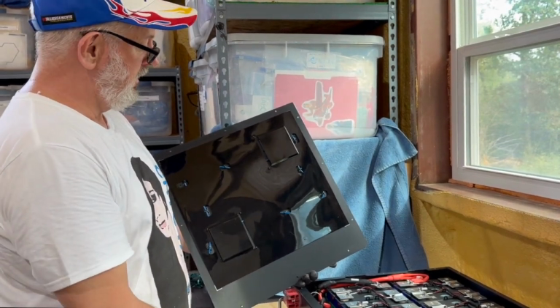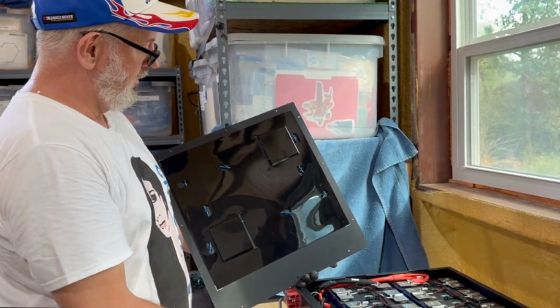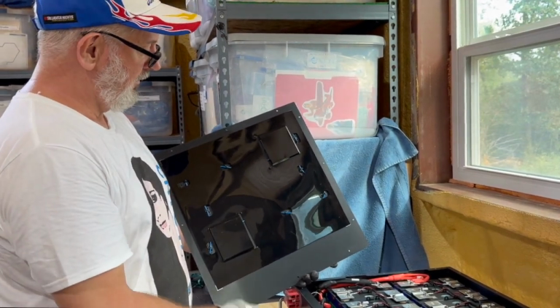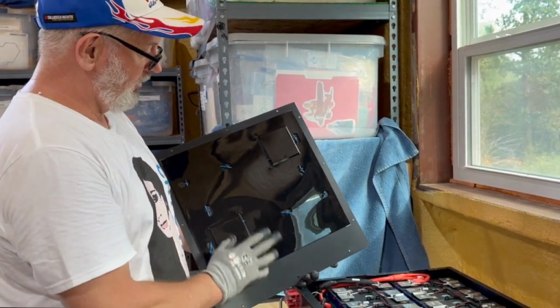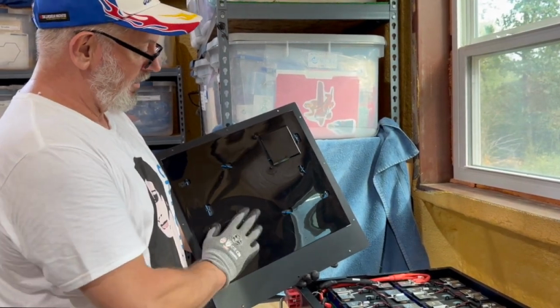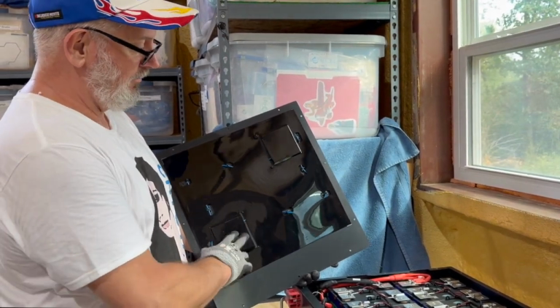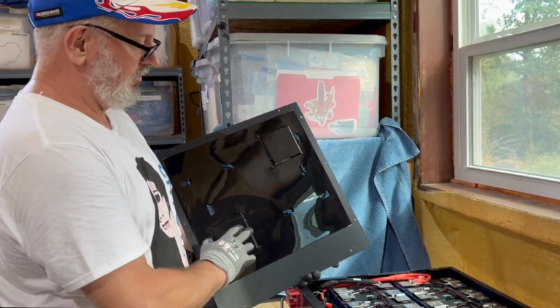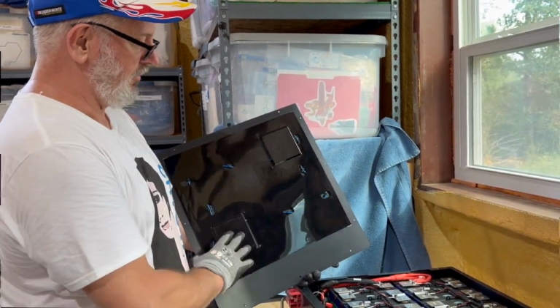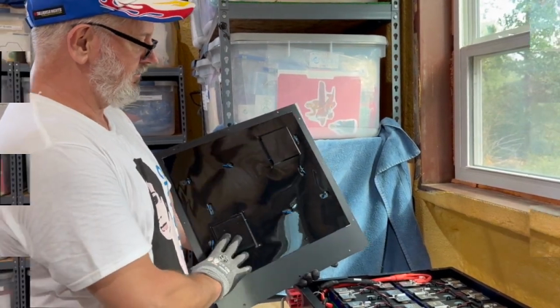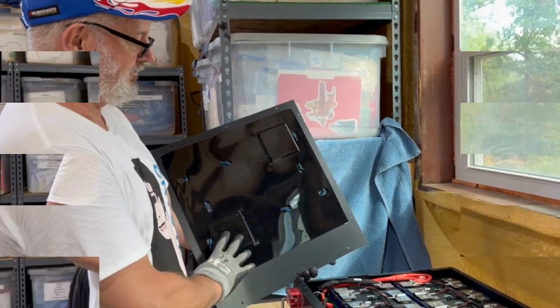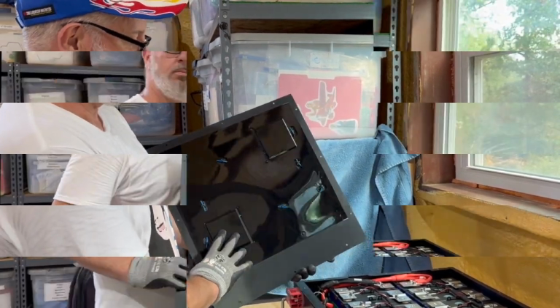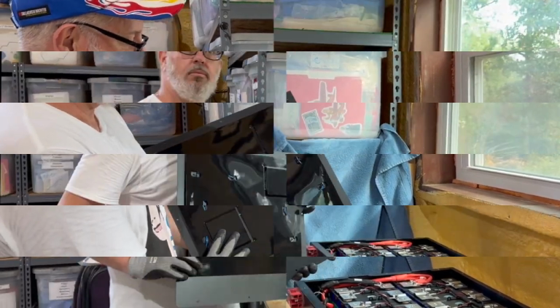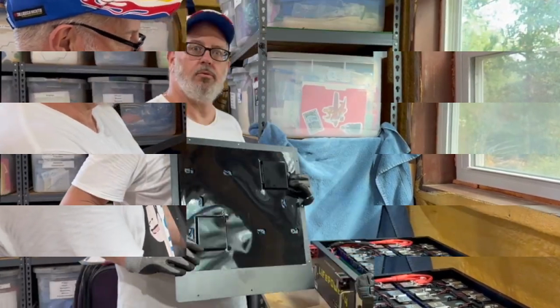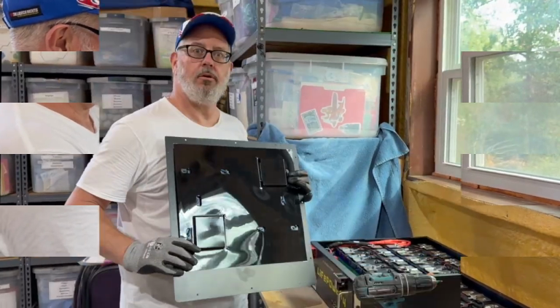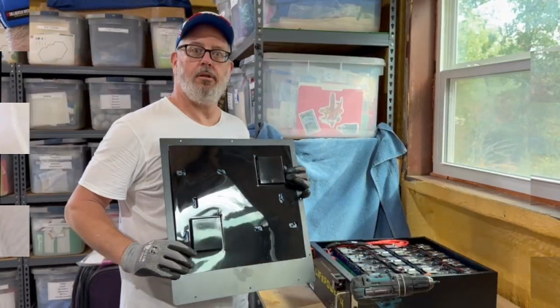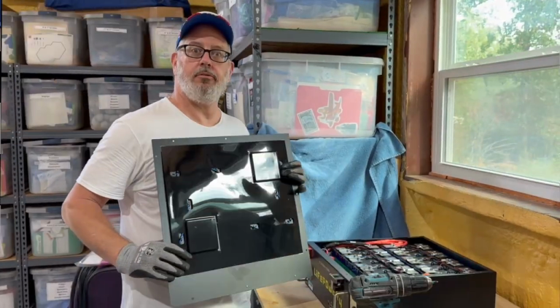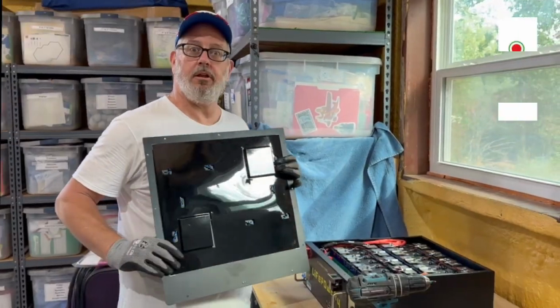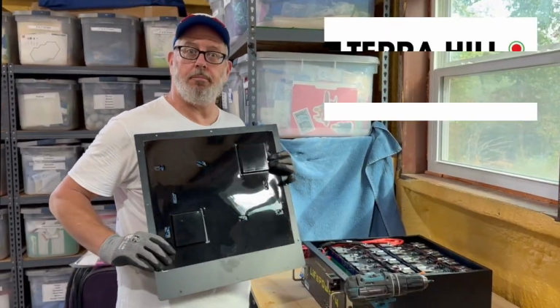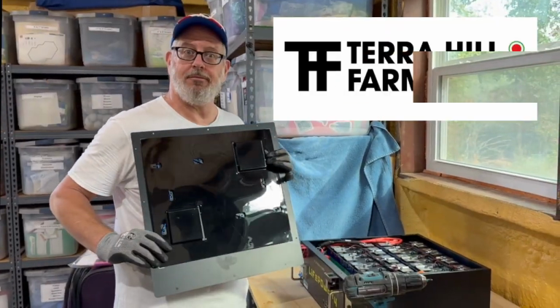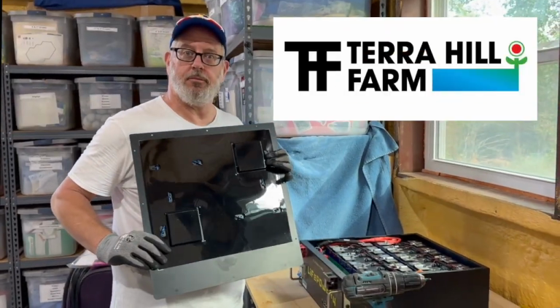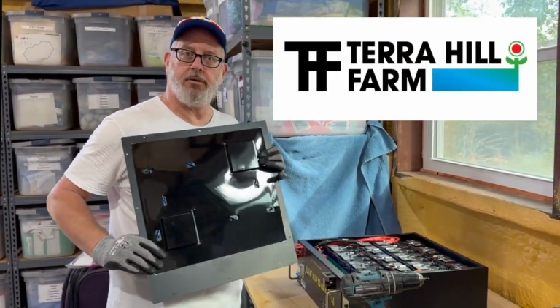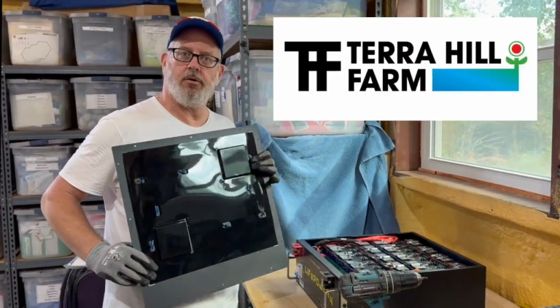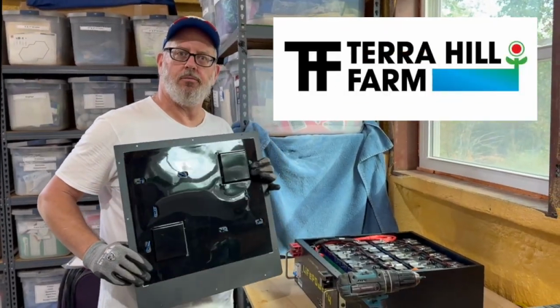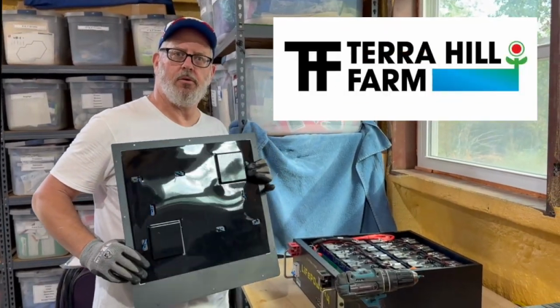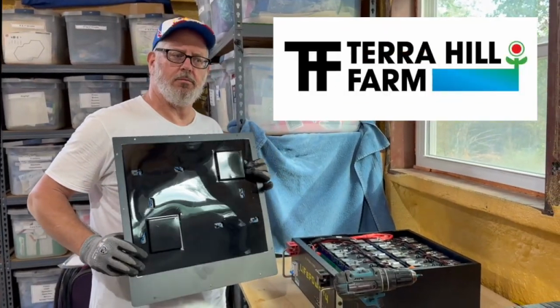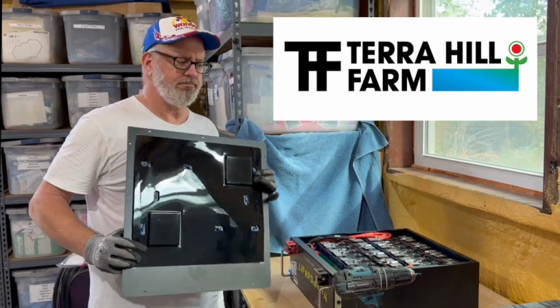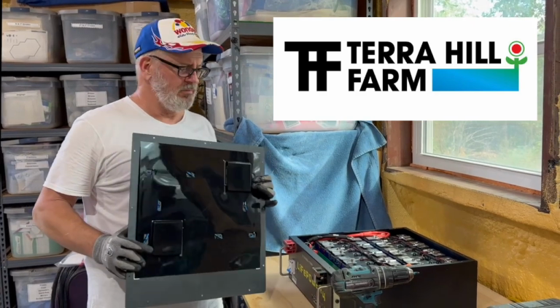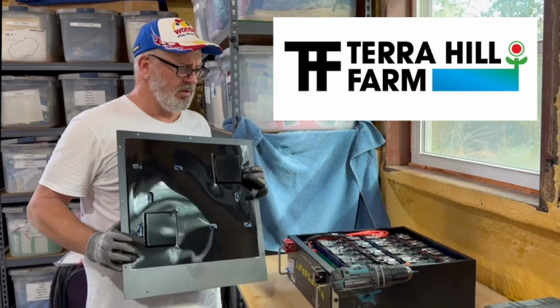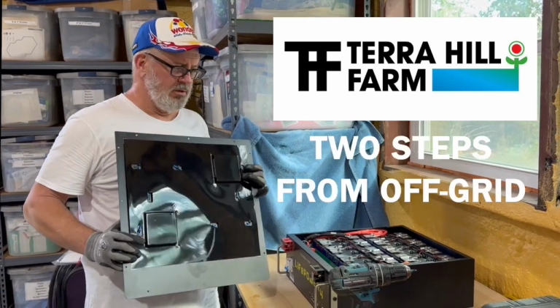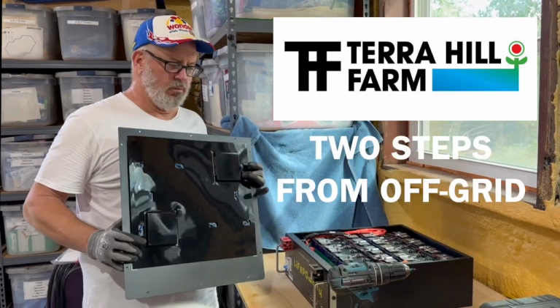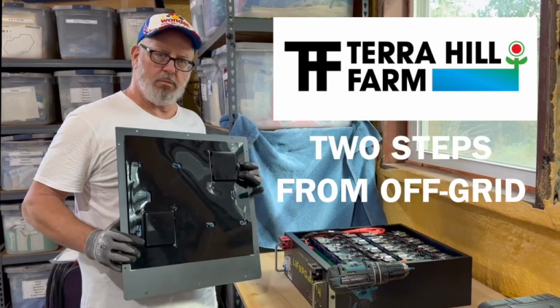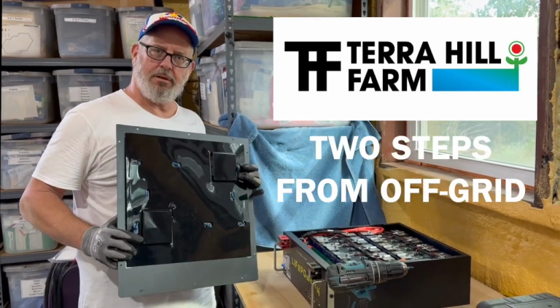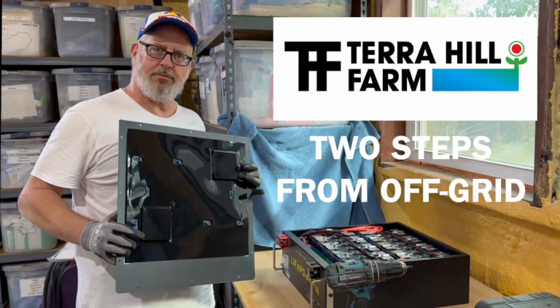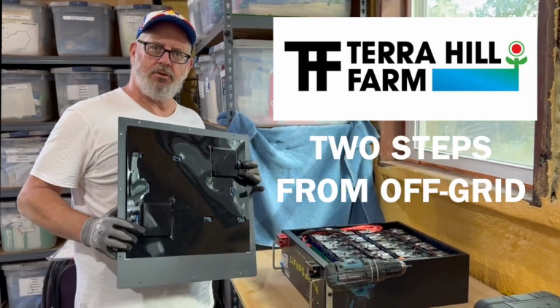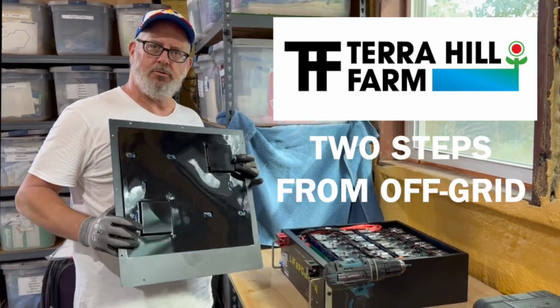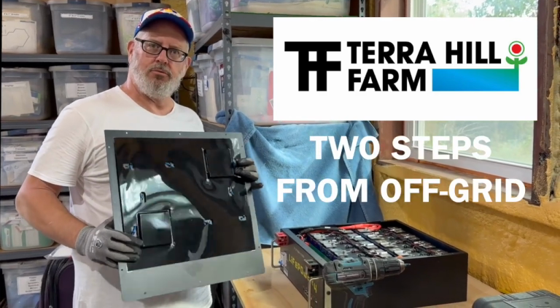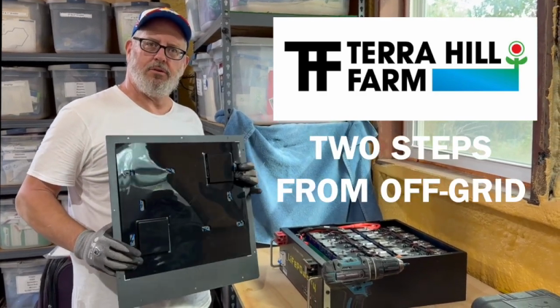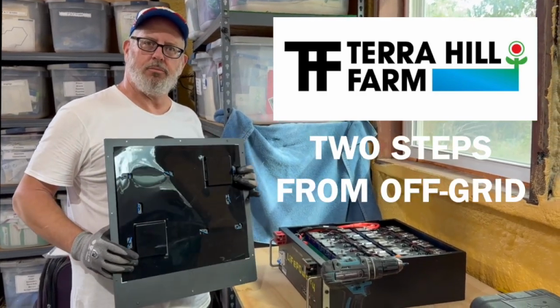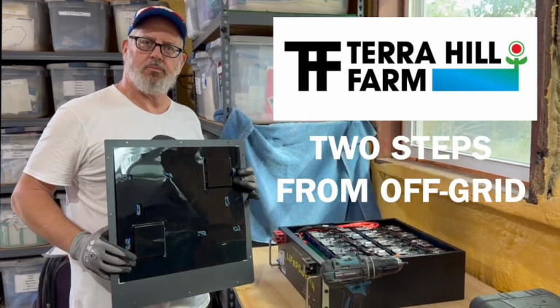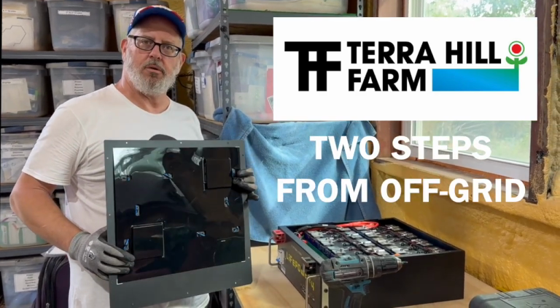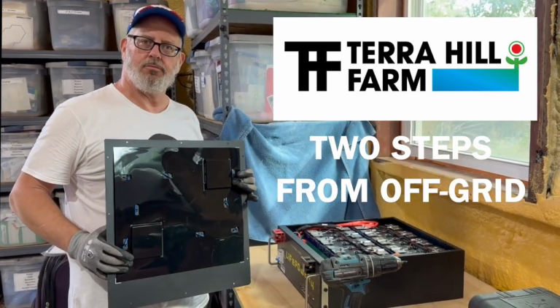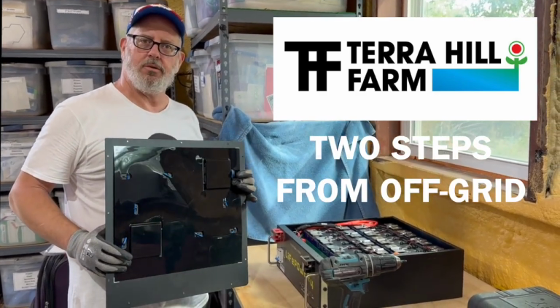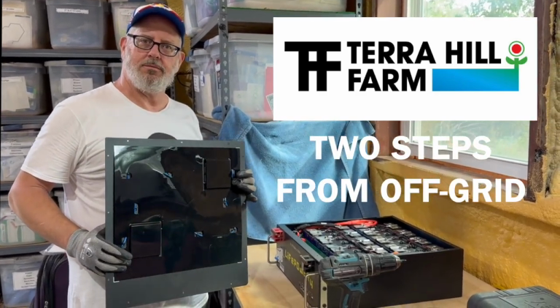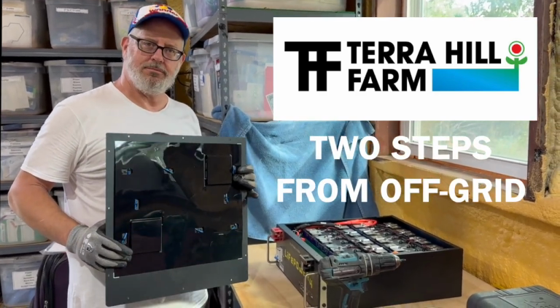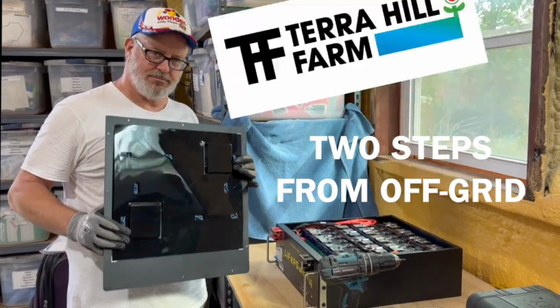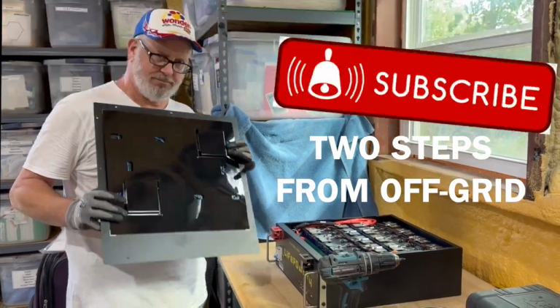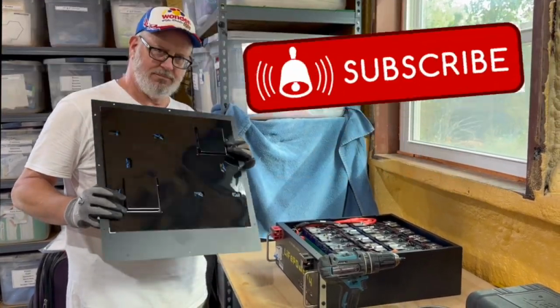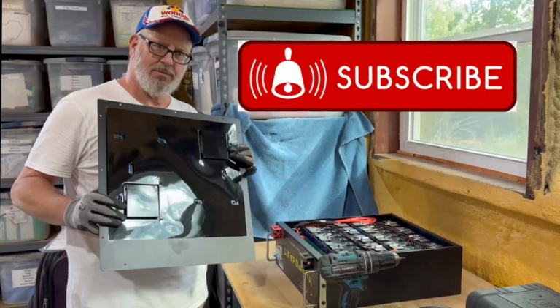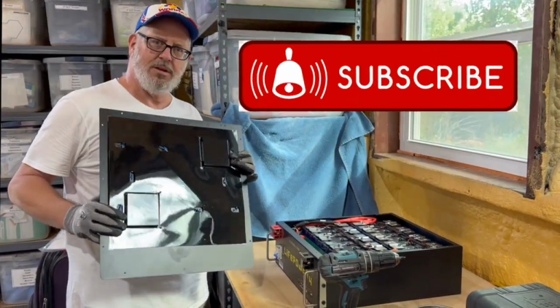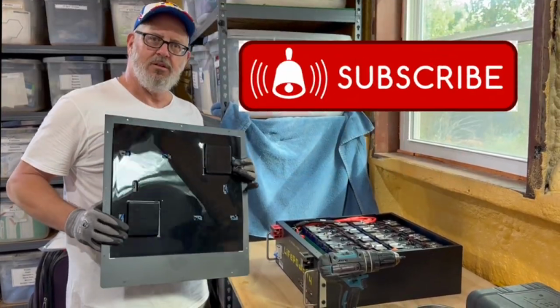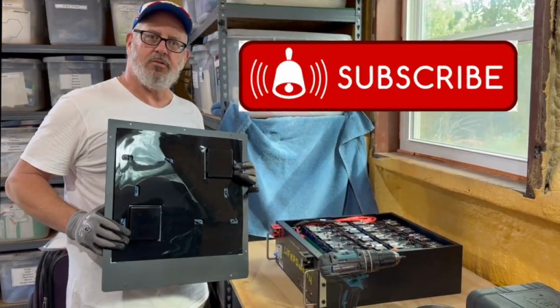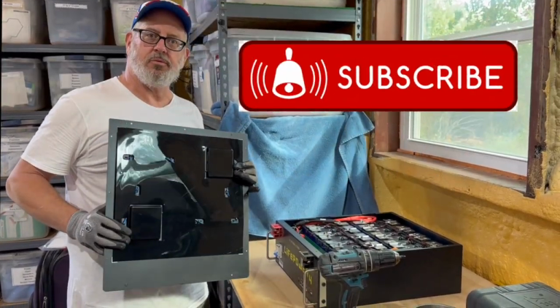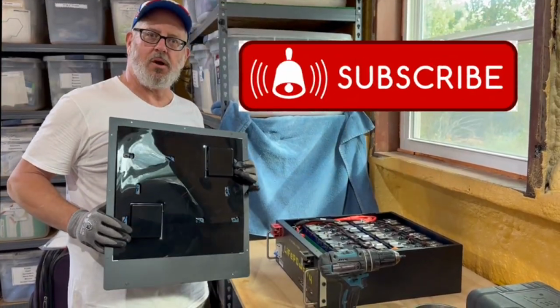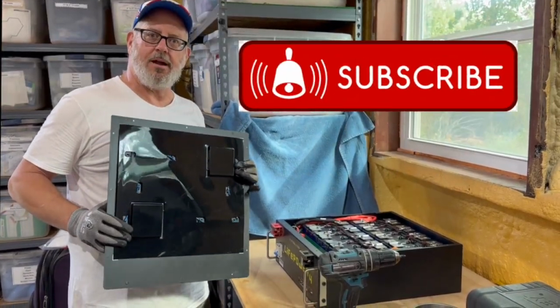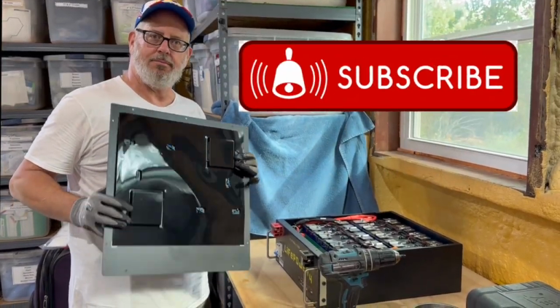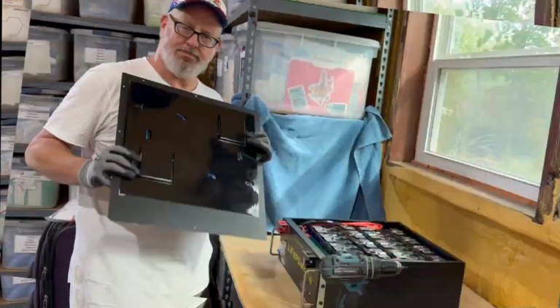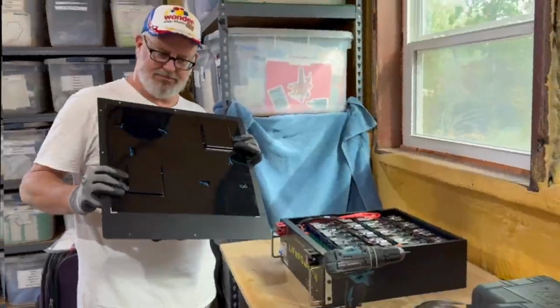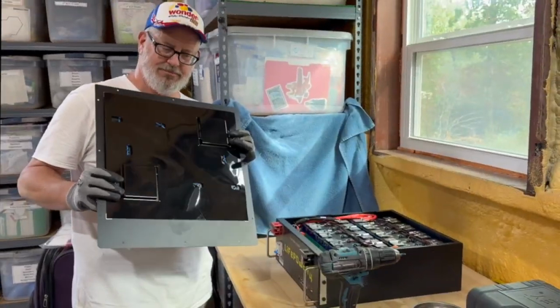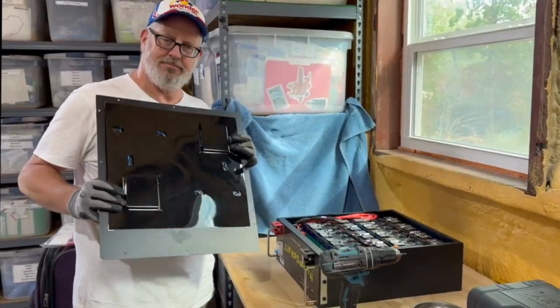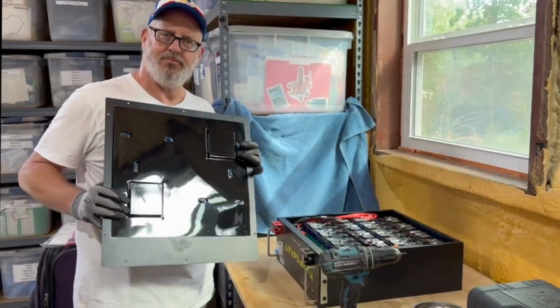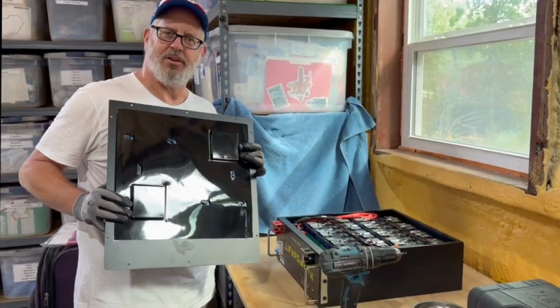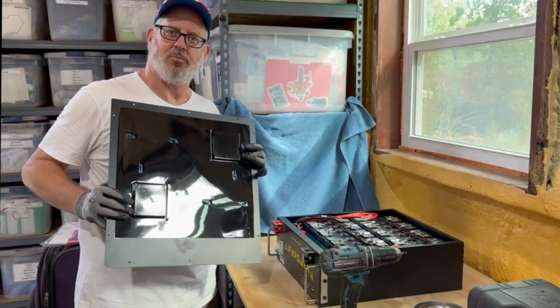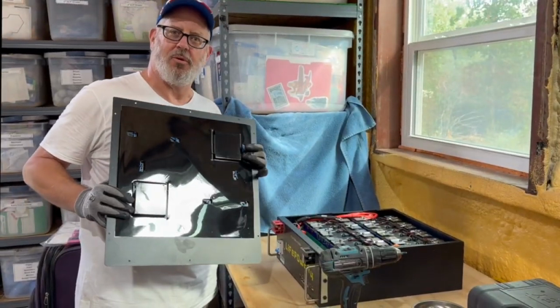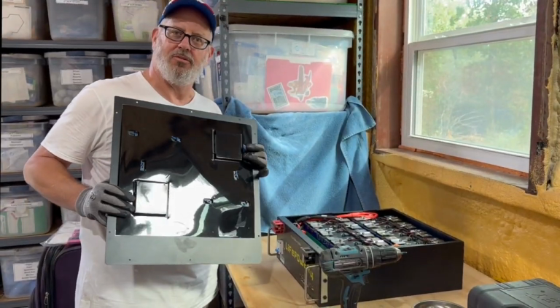That's a great feature. Another tidbit from Terahill Farm — we're living two steps from off-grid. Thanks for watching.